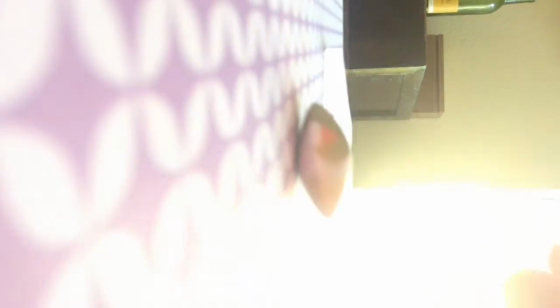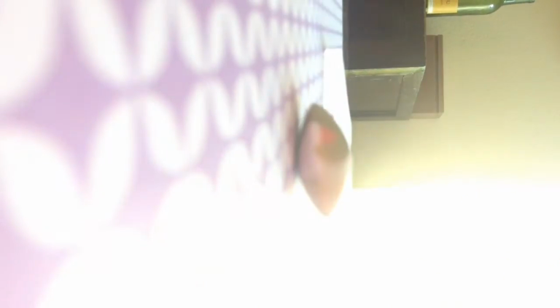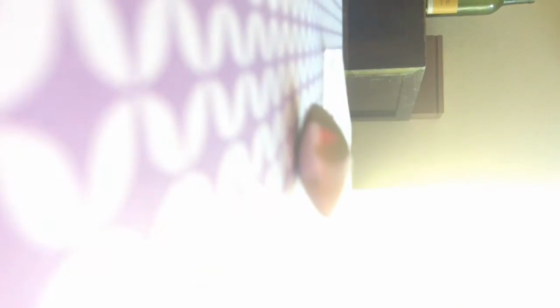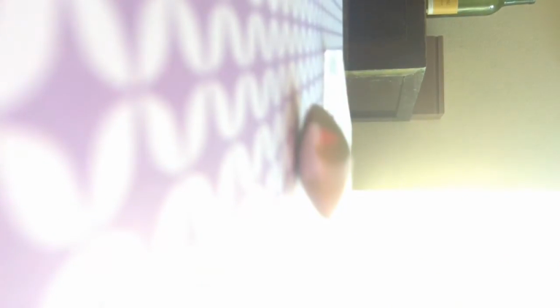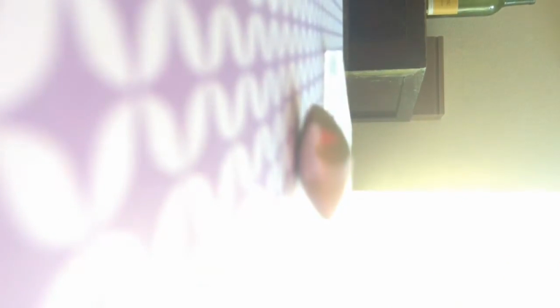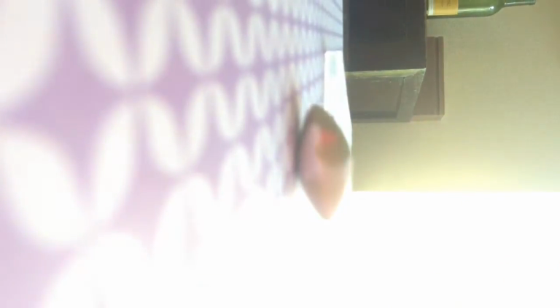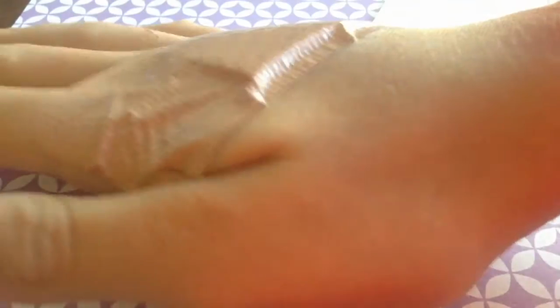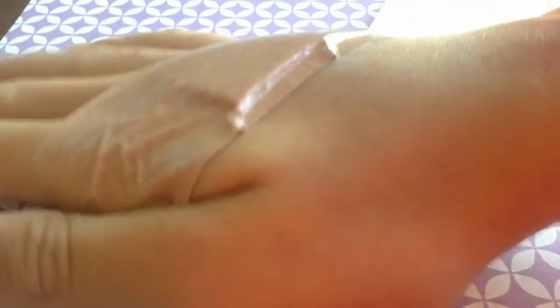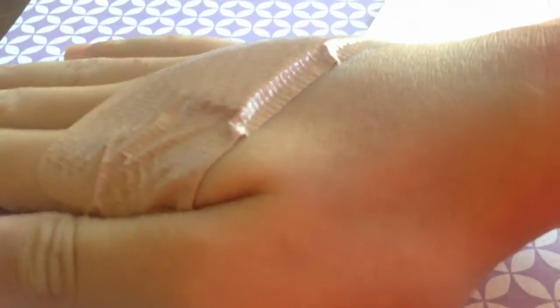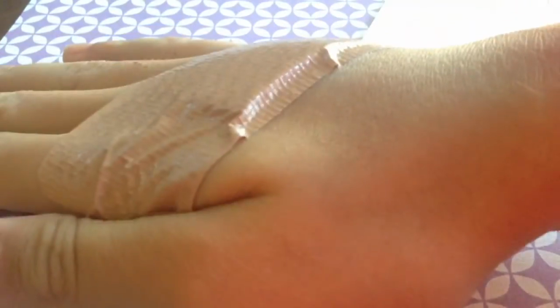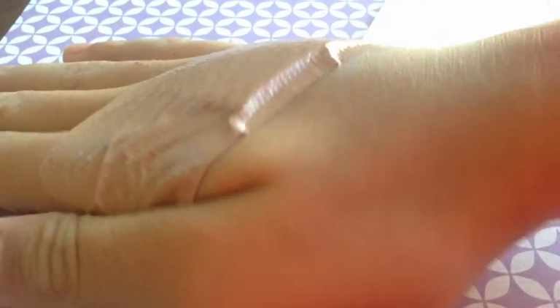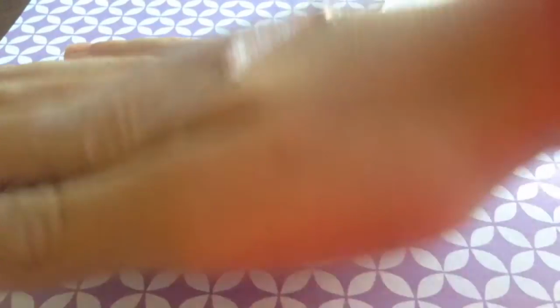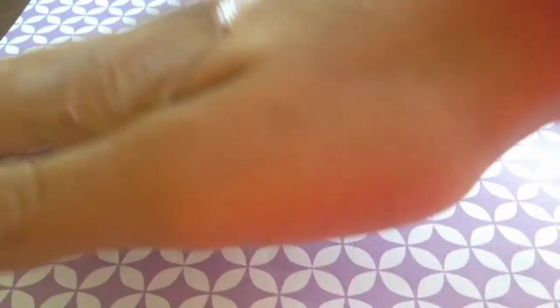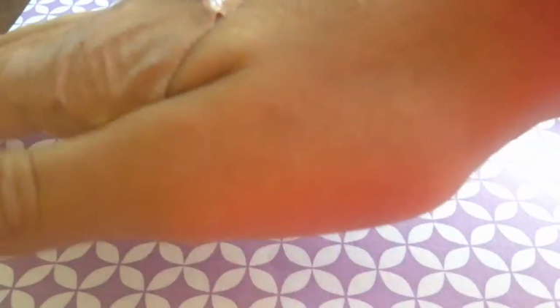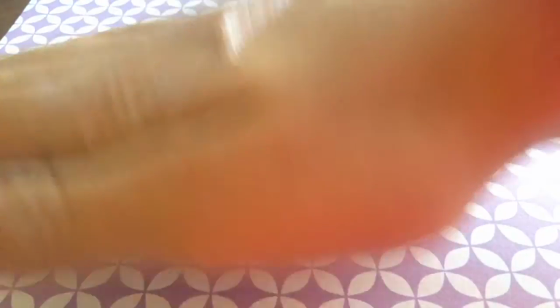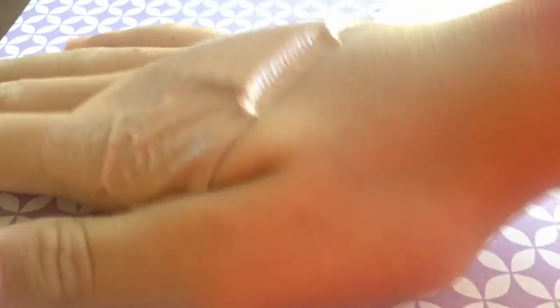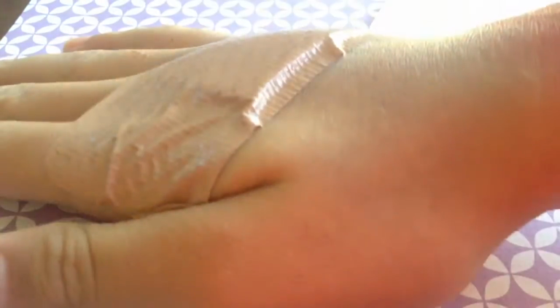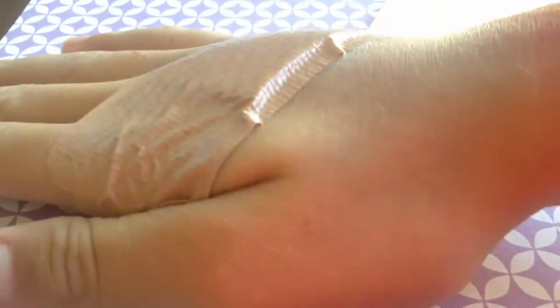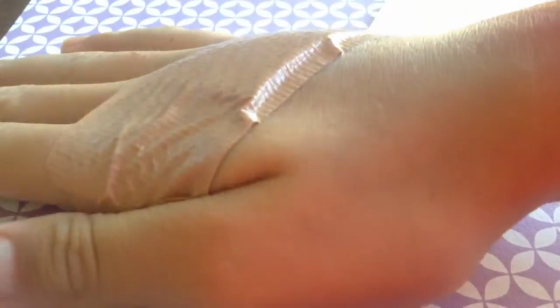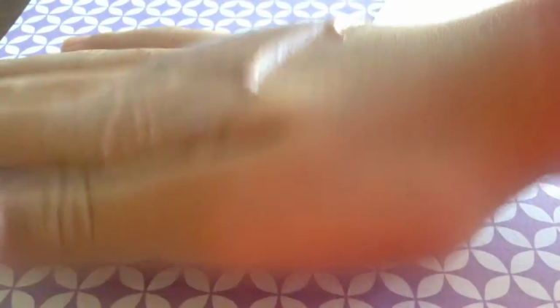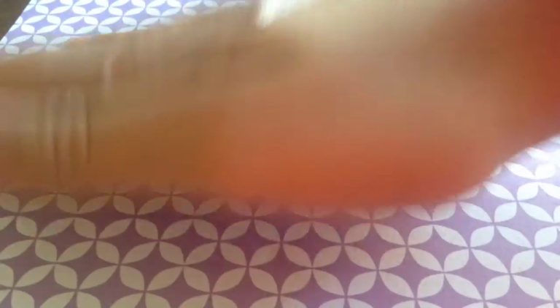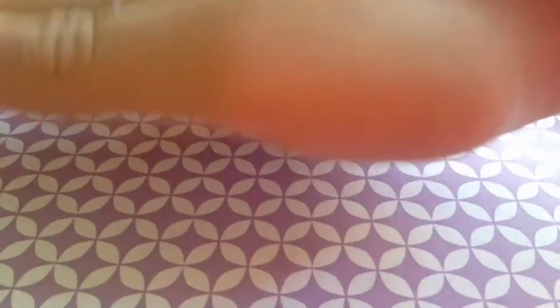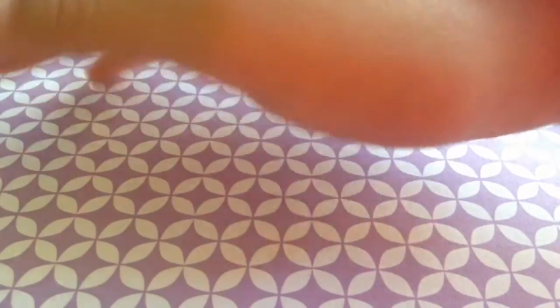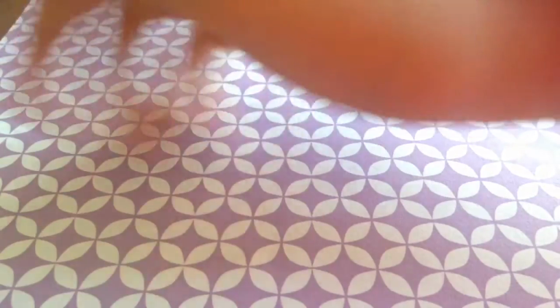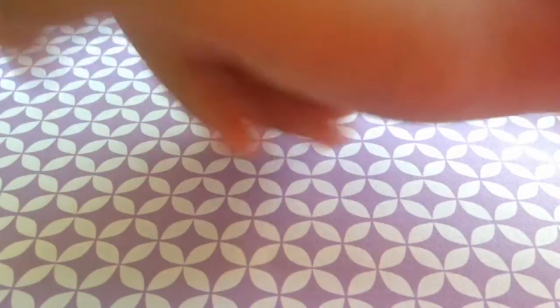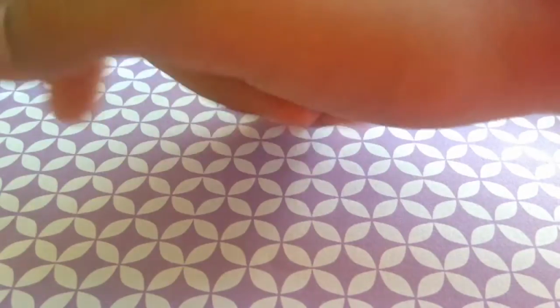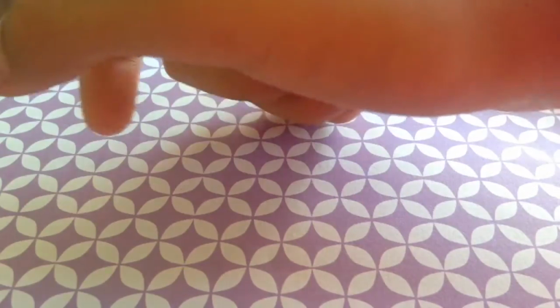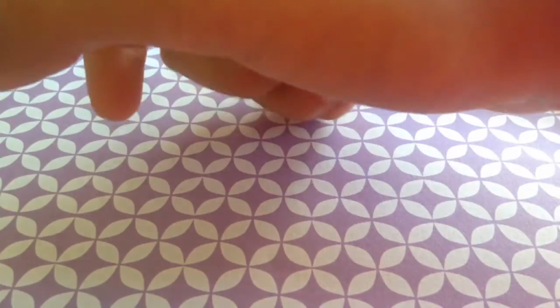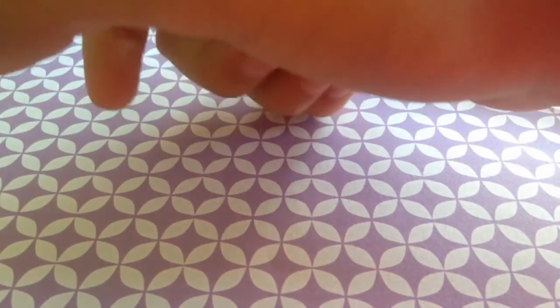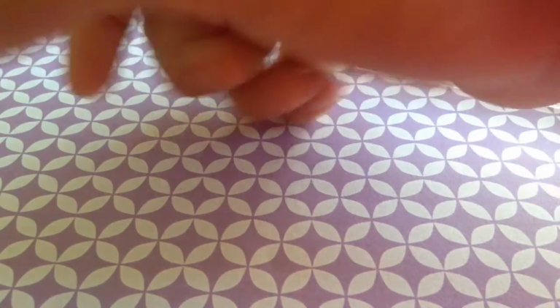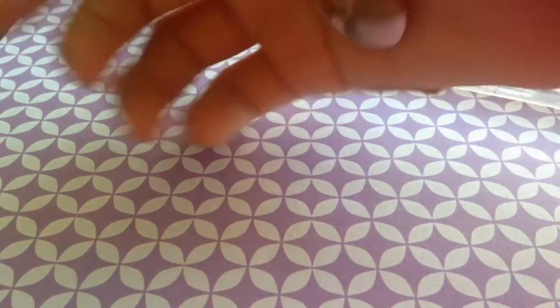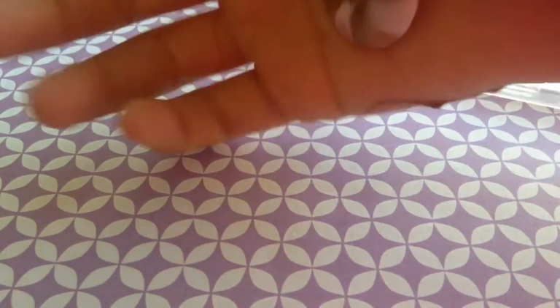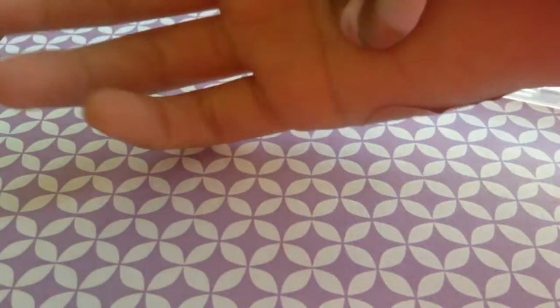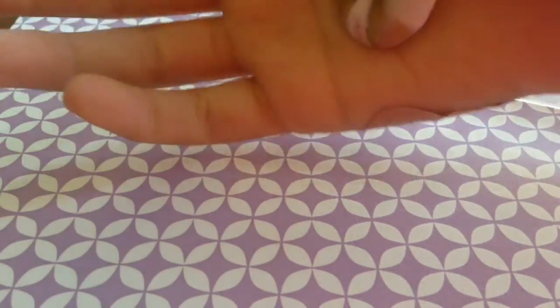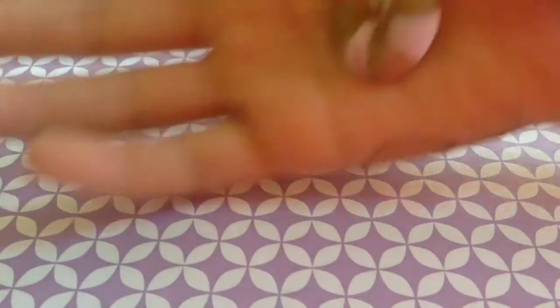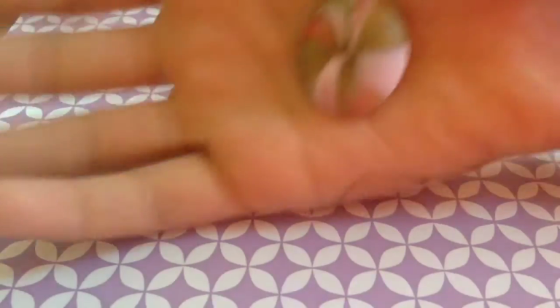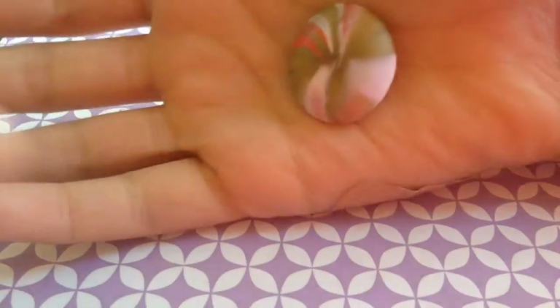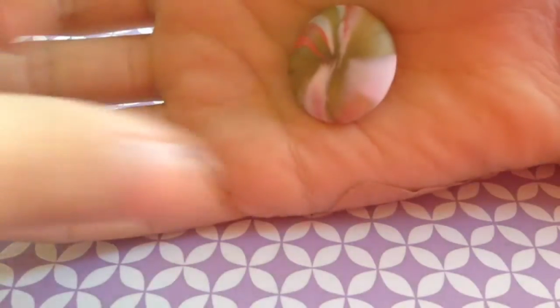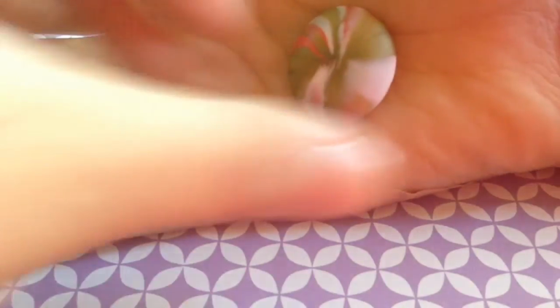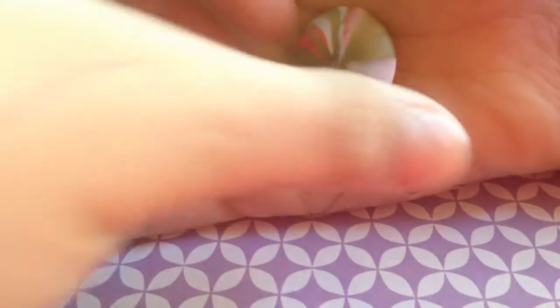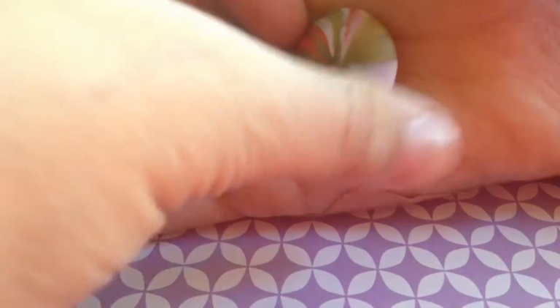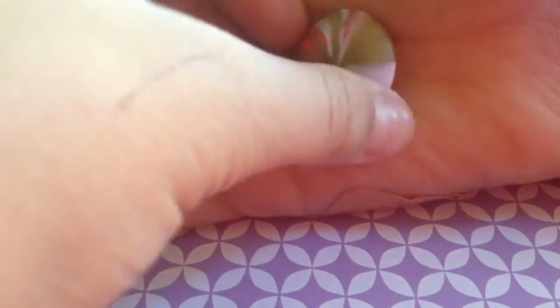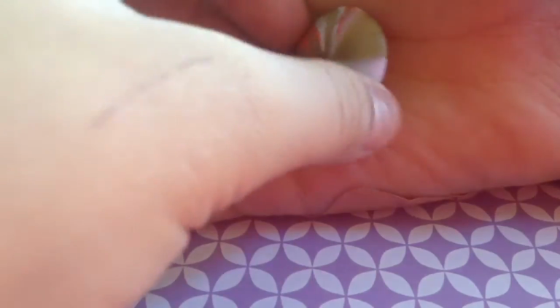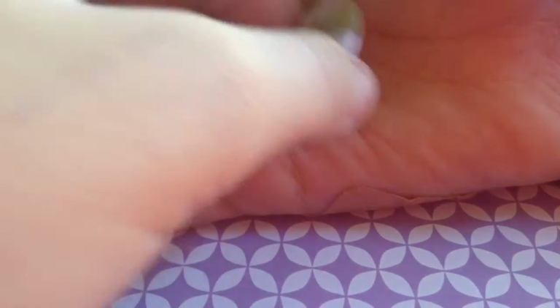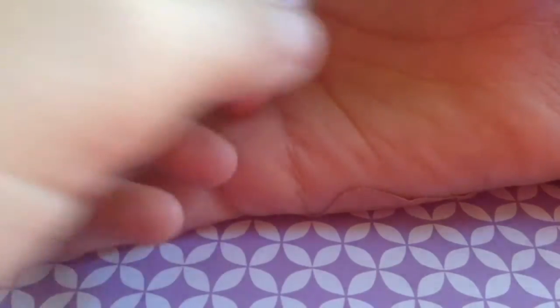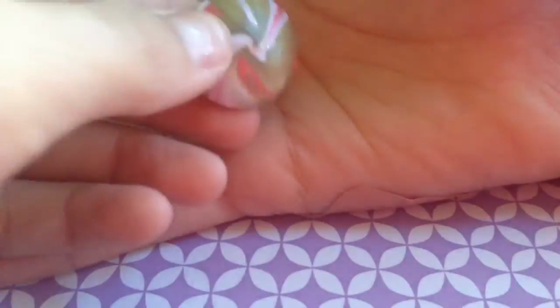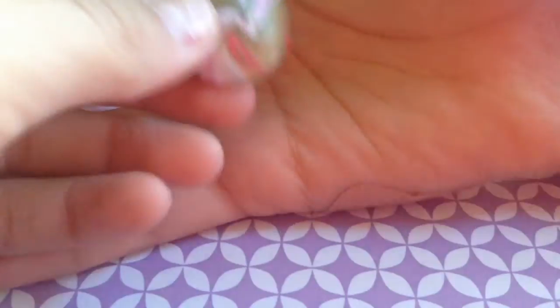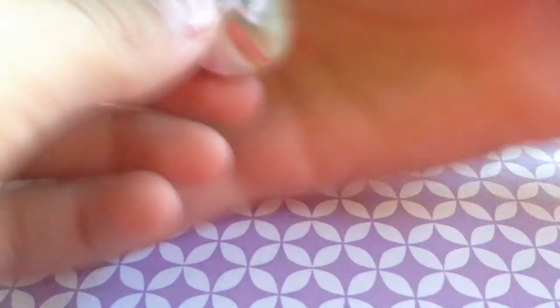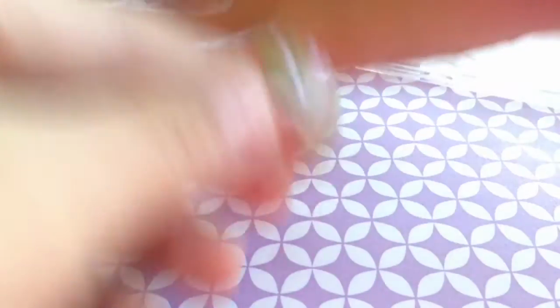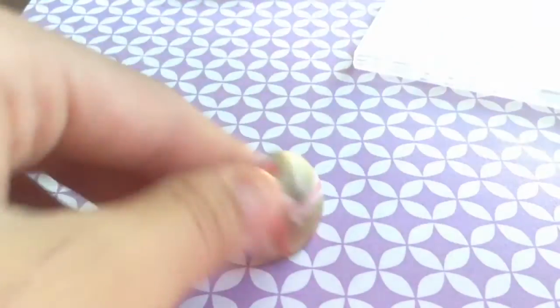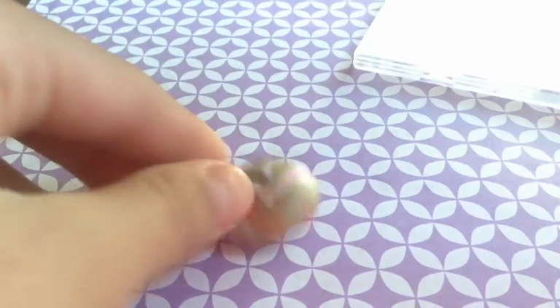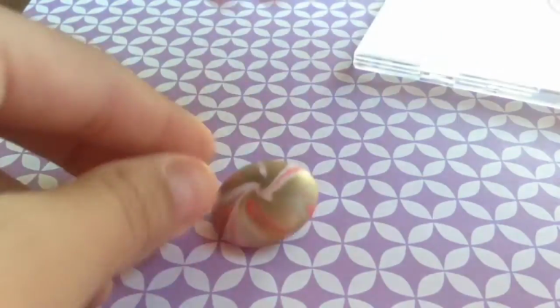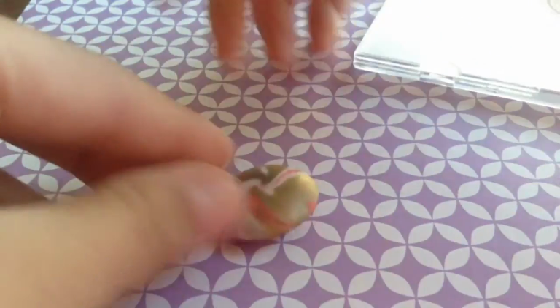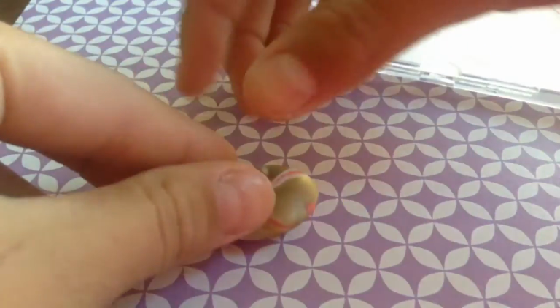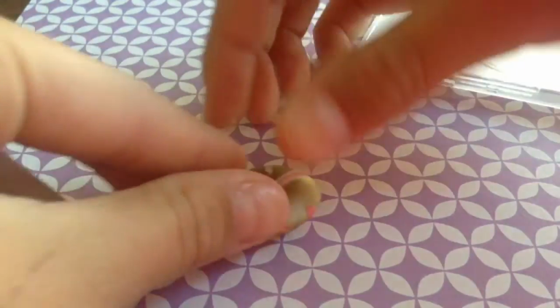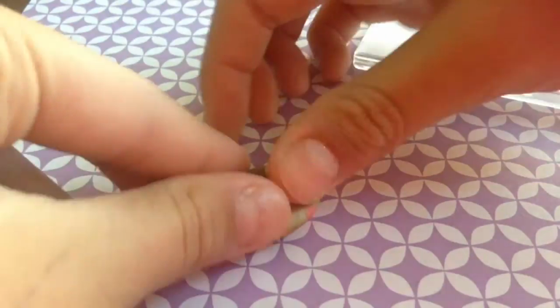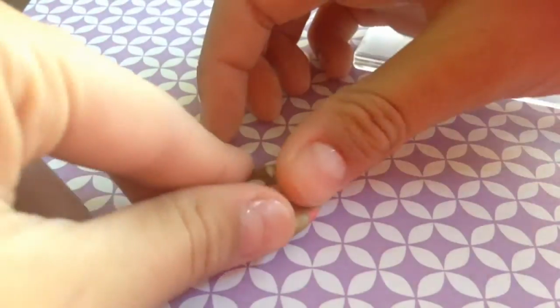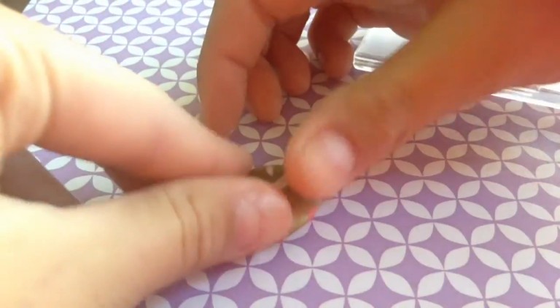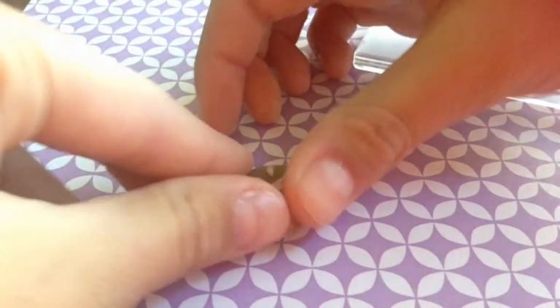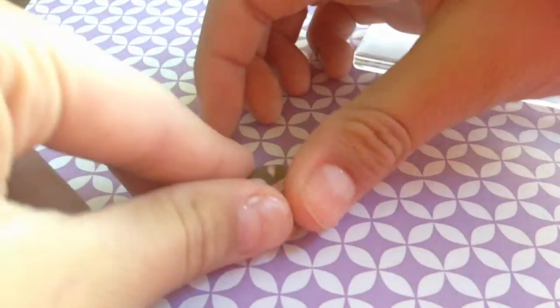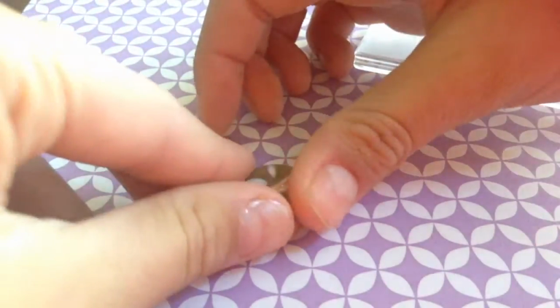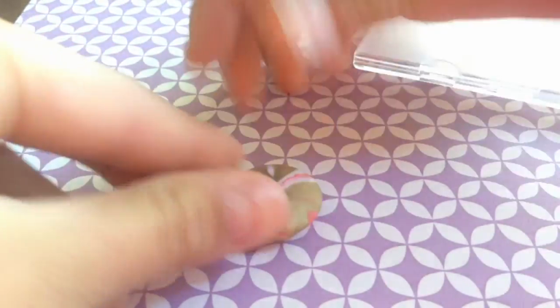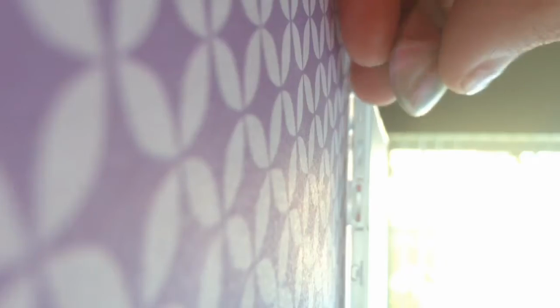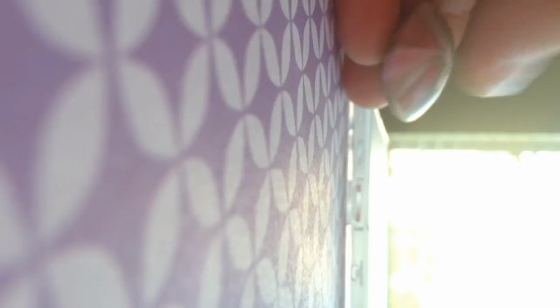This is optional, but I took my palm and patted my little pendant down so that it was flat on one side, because I was making this a necklace.